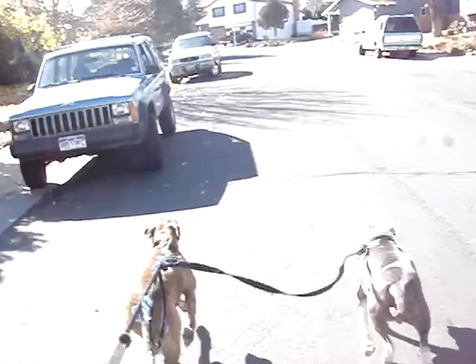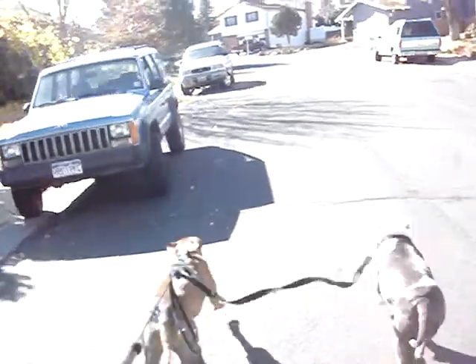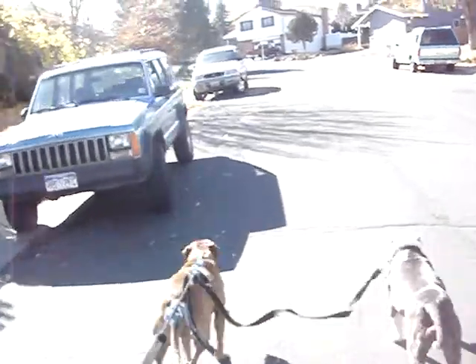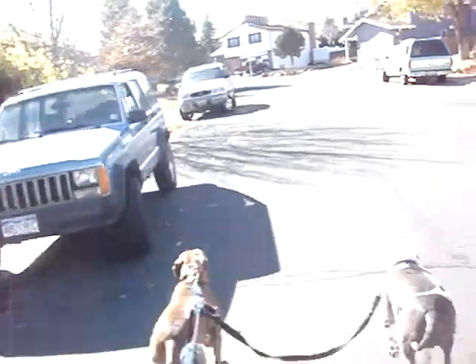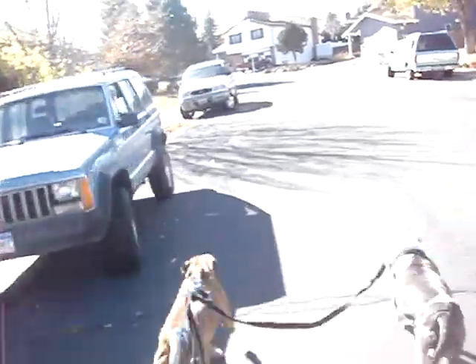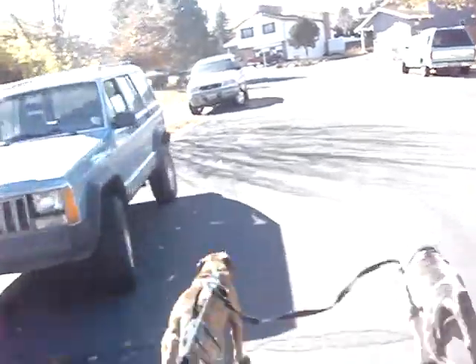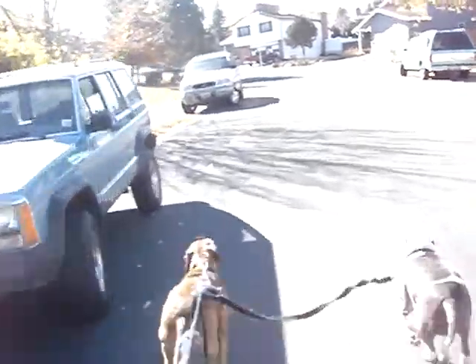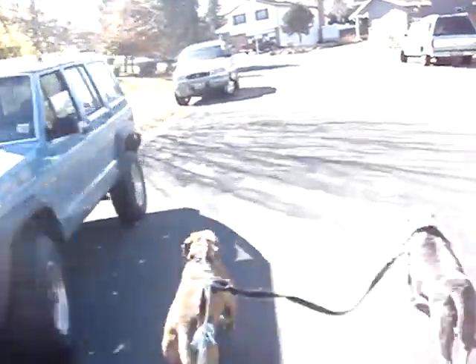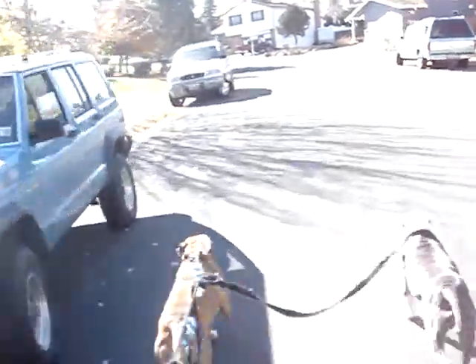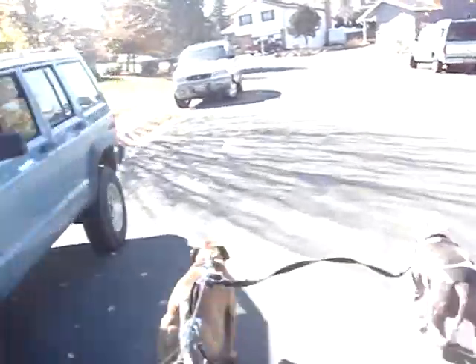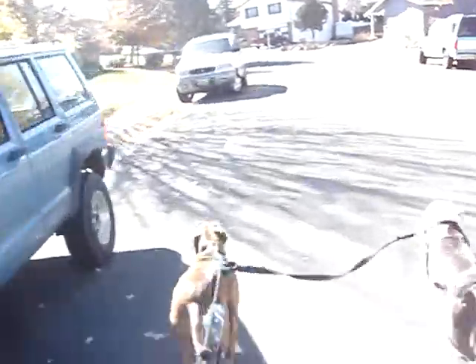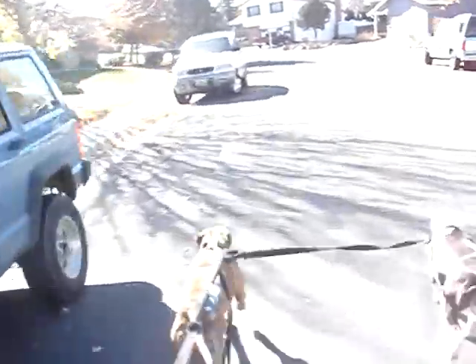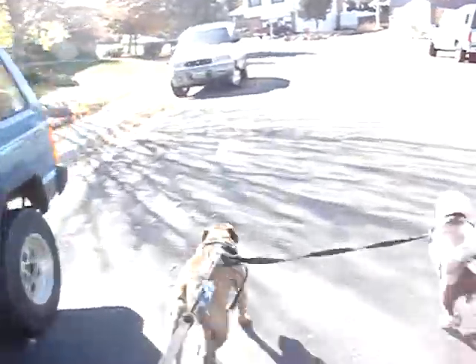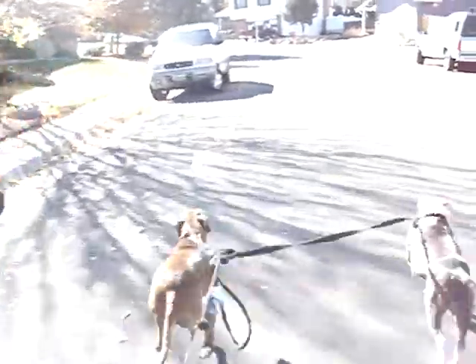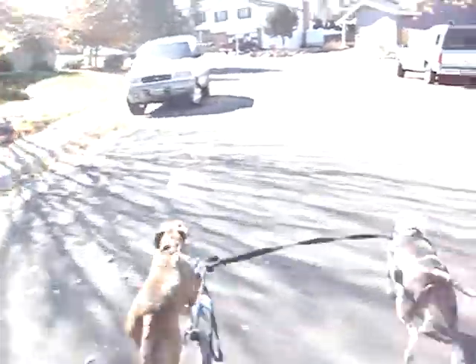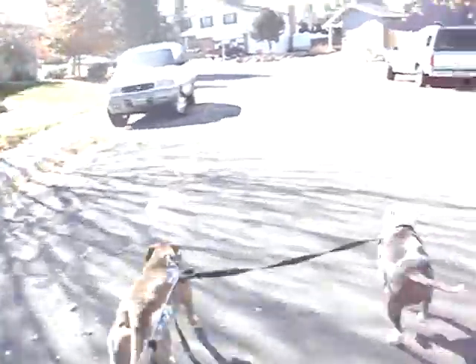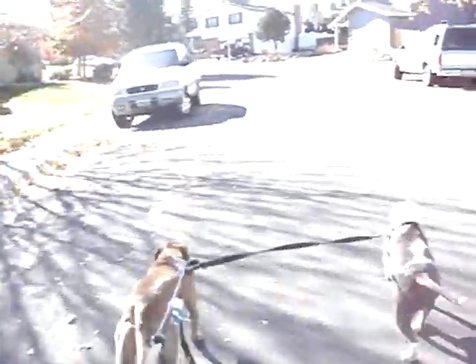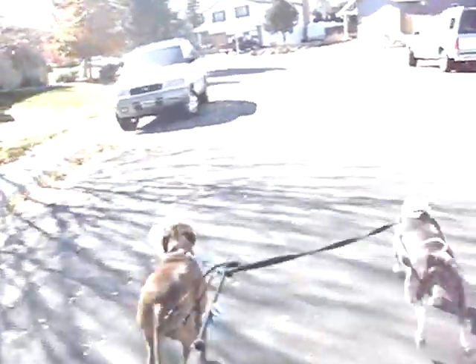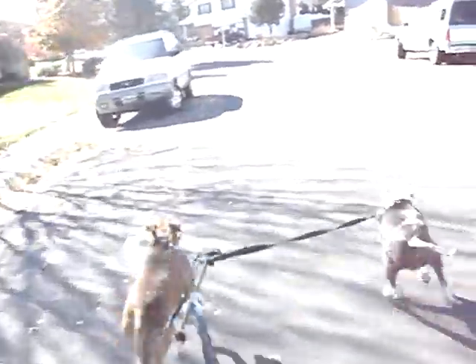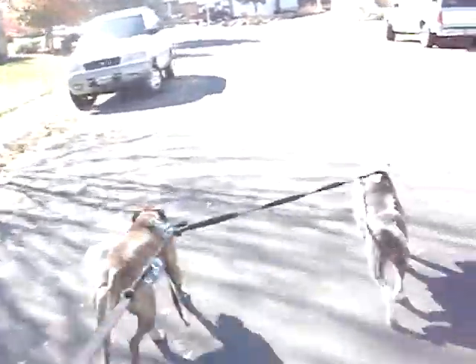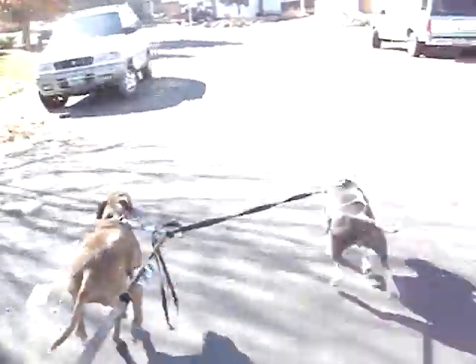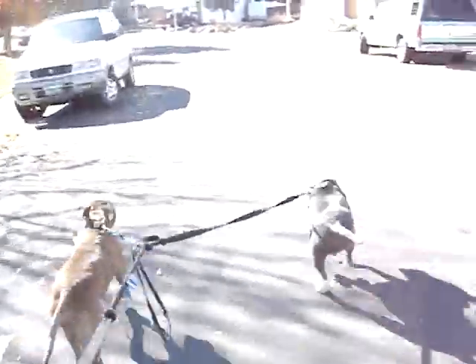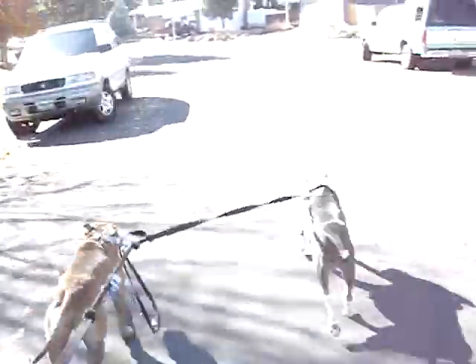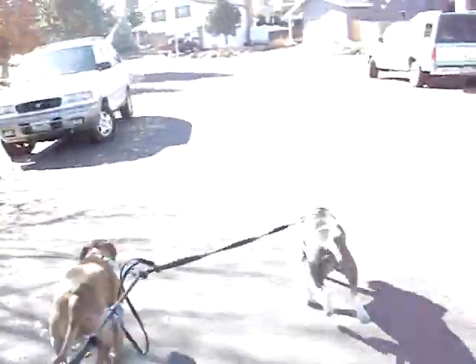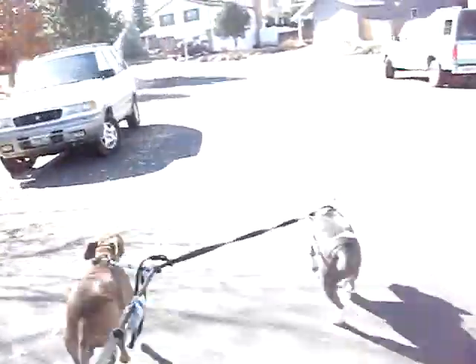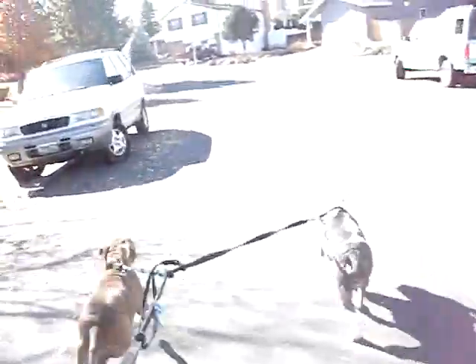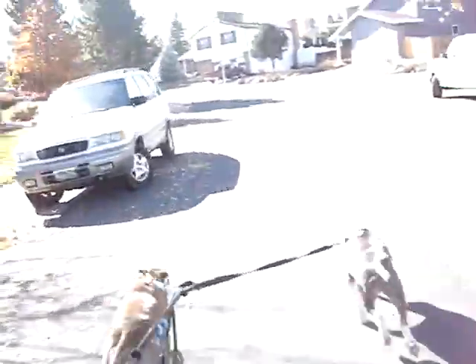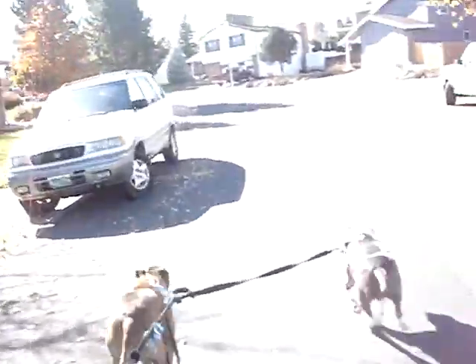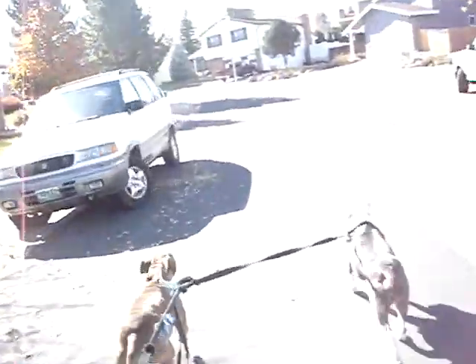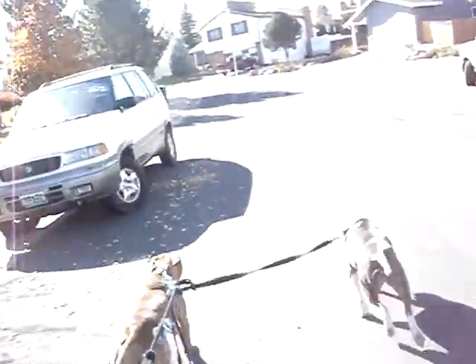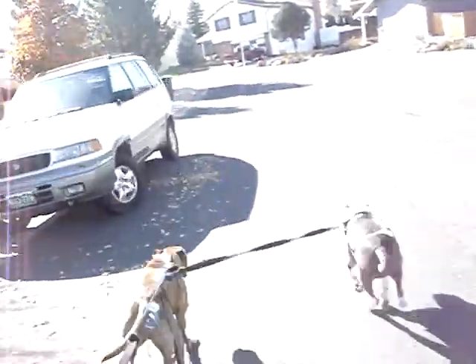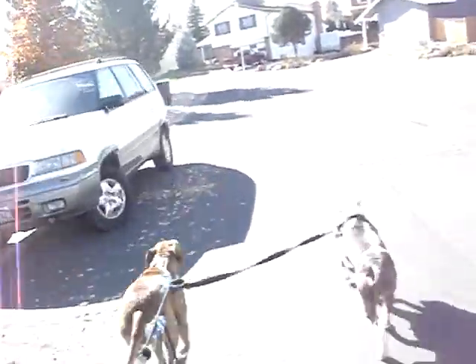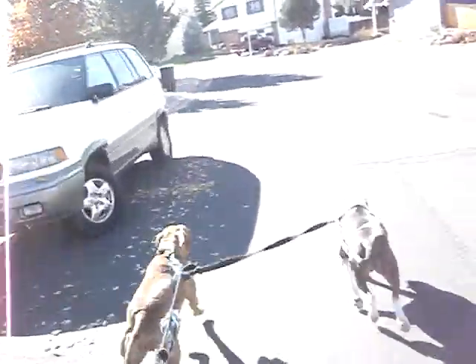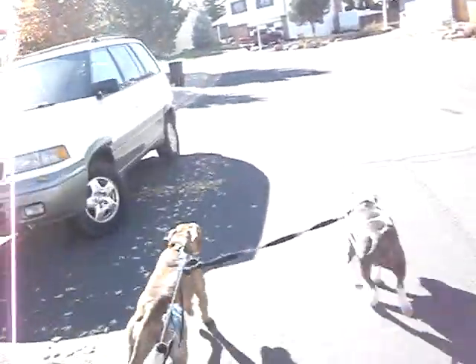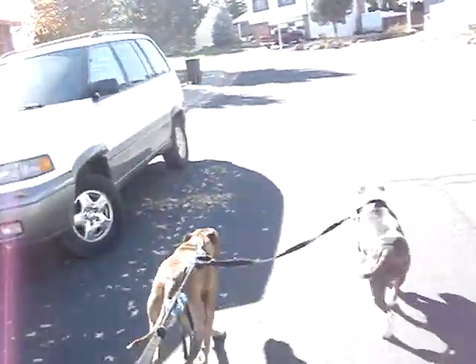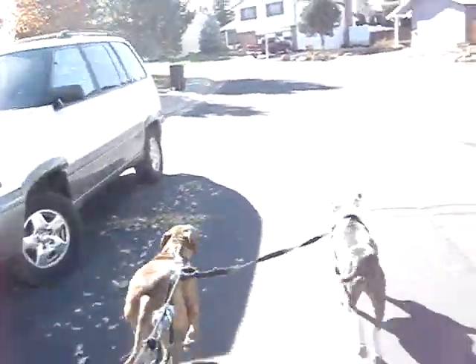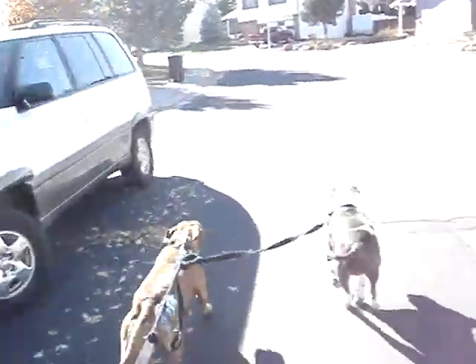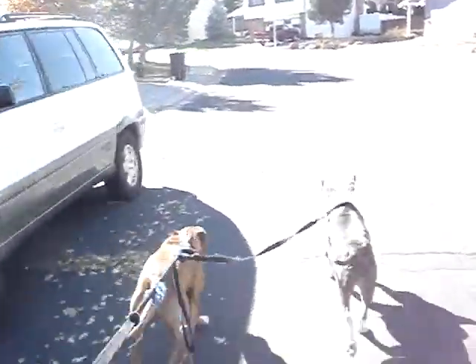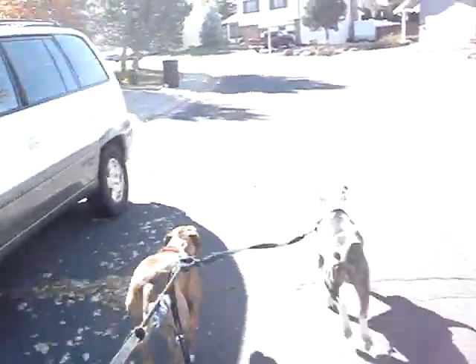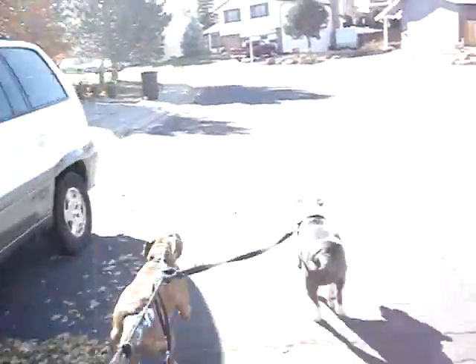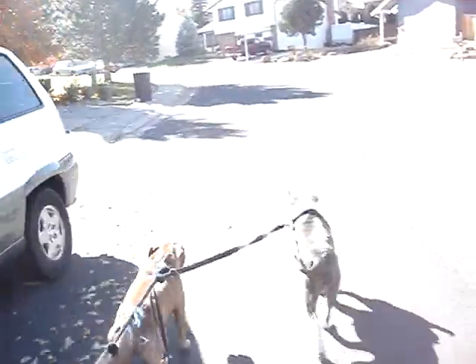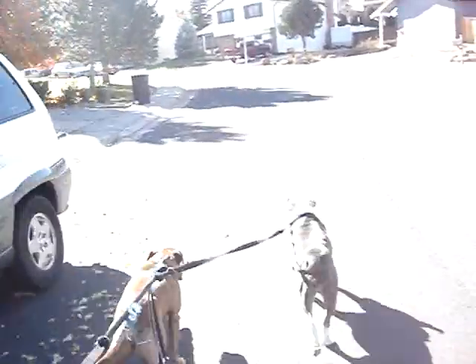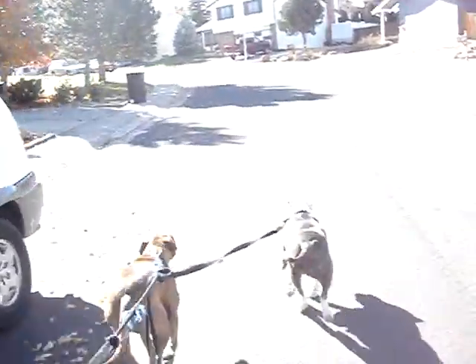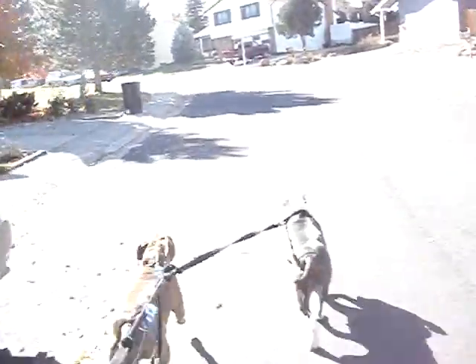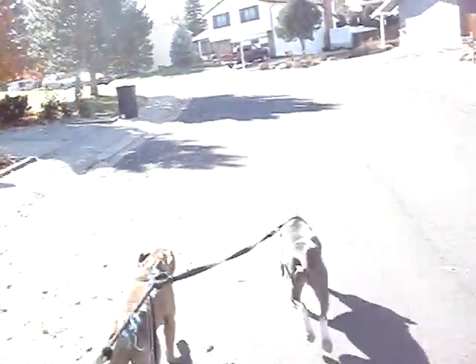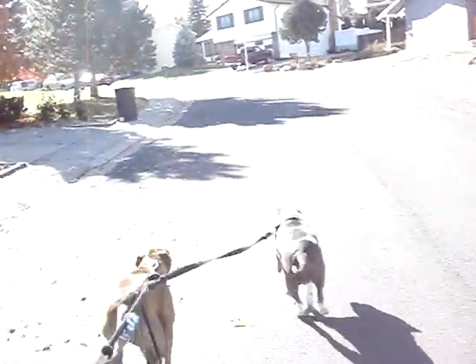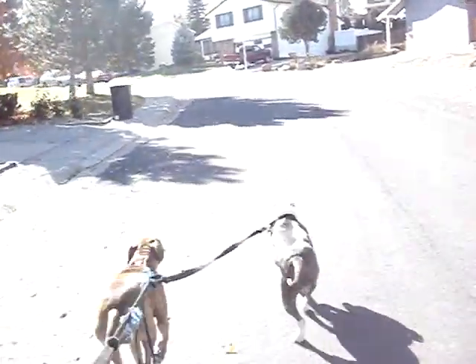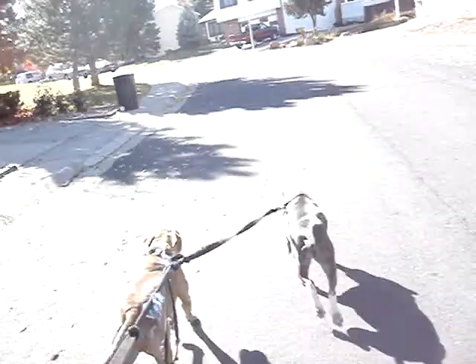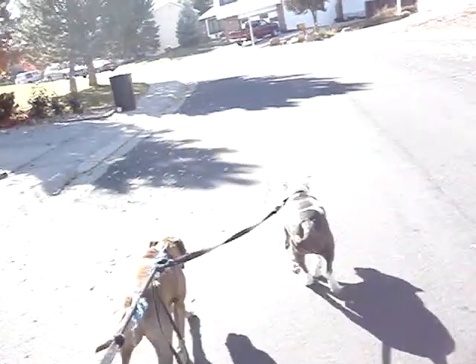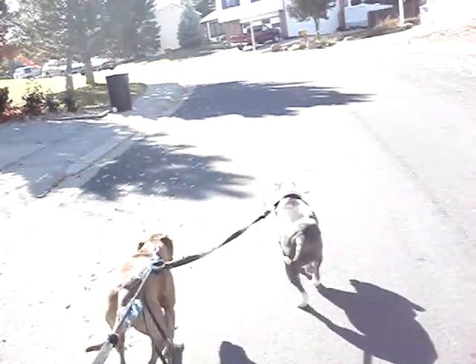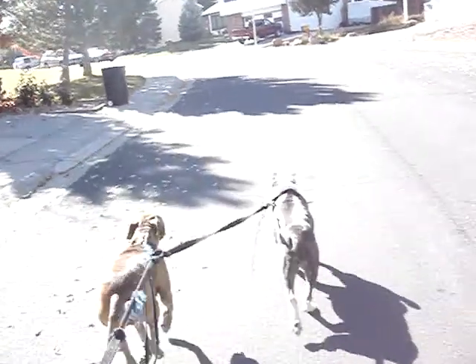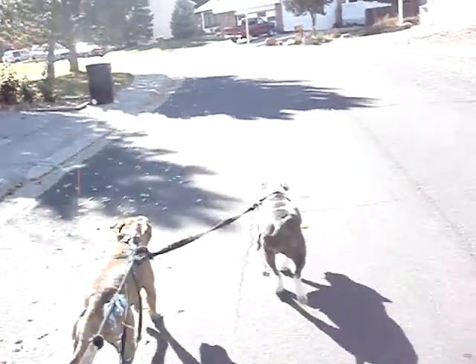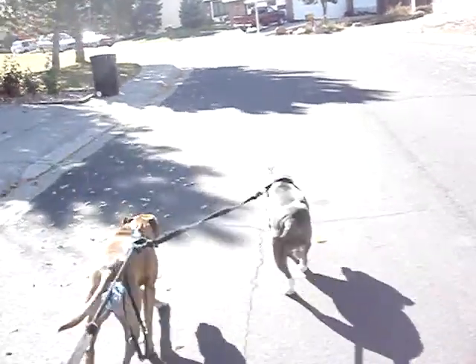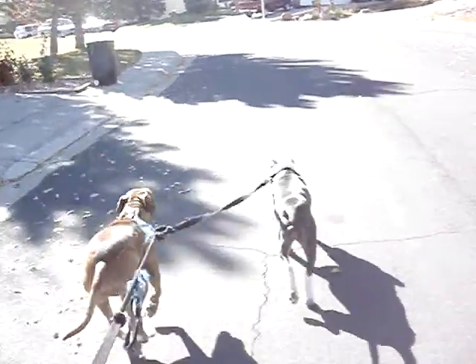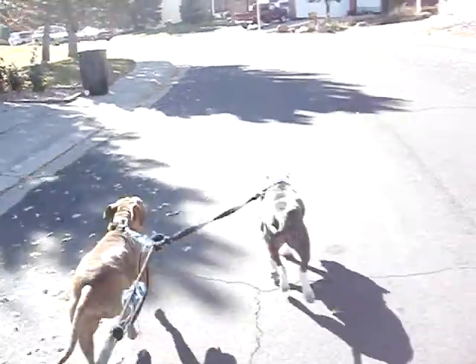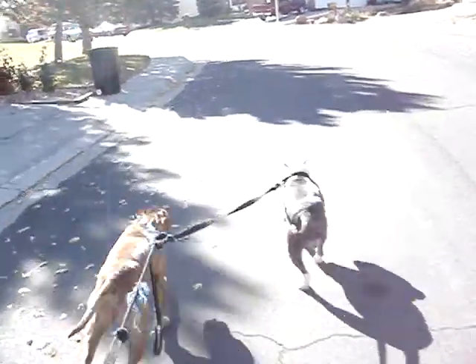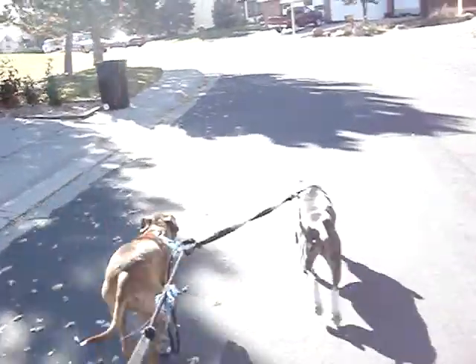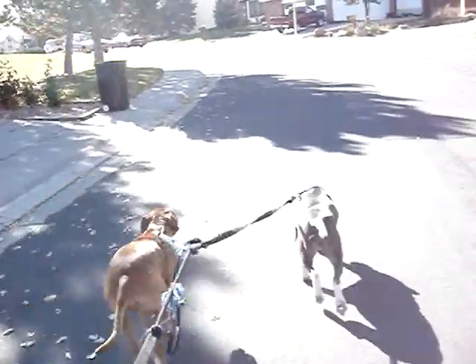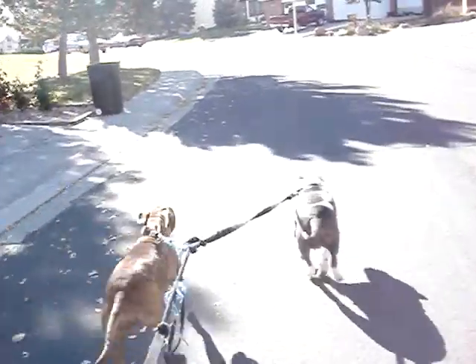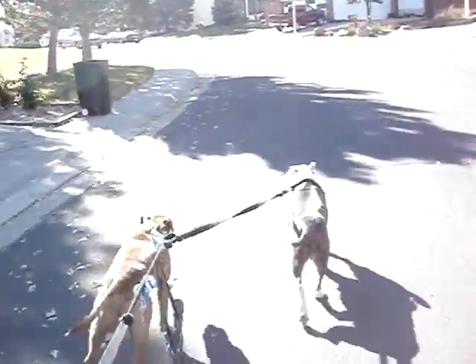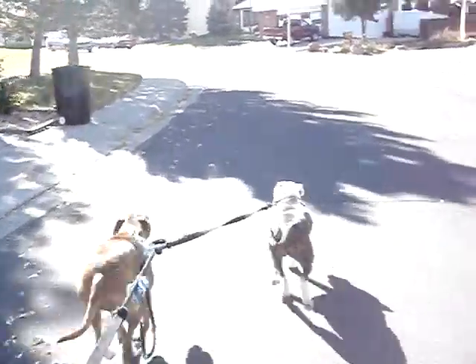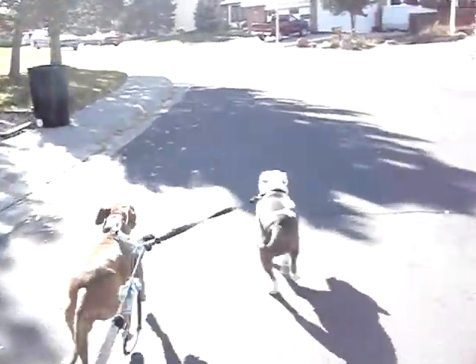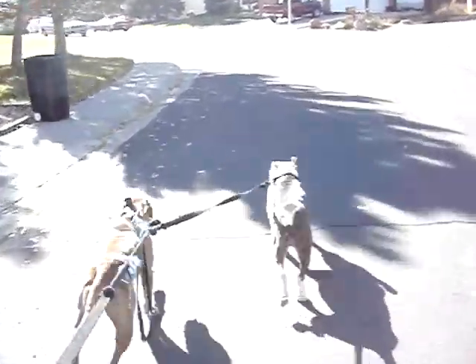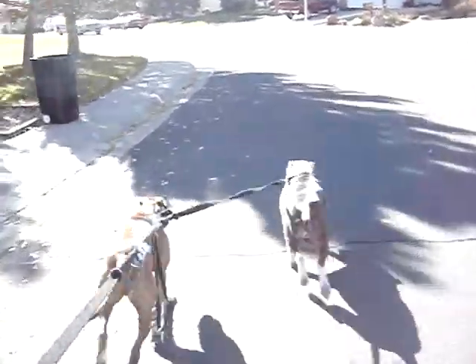Urban dog sledding, baby. Yeah. Push. Push.